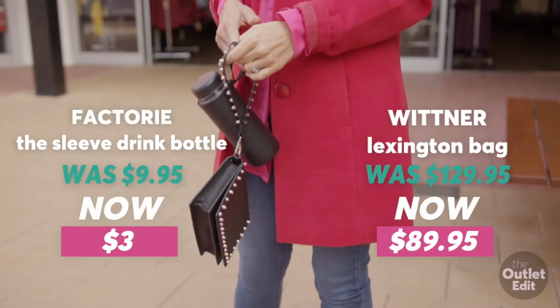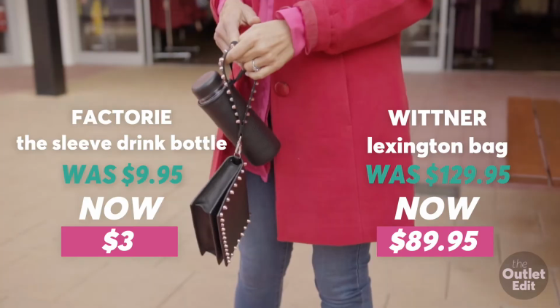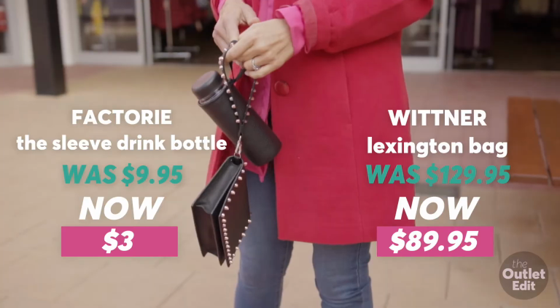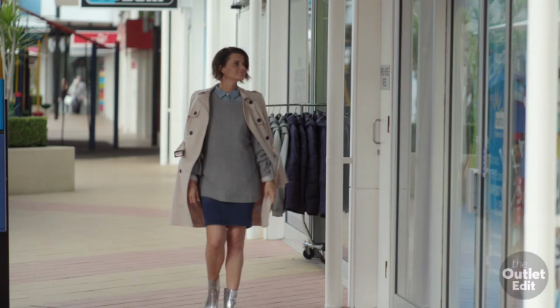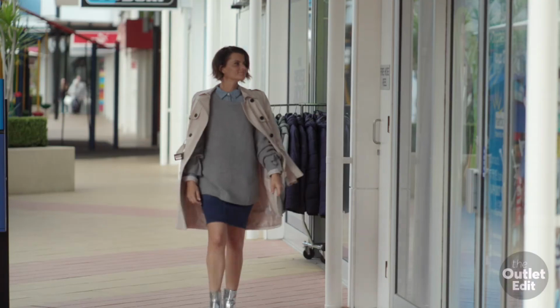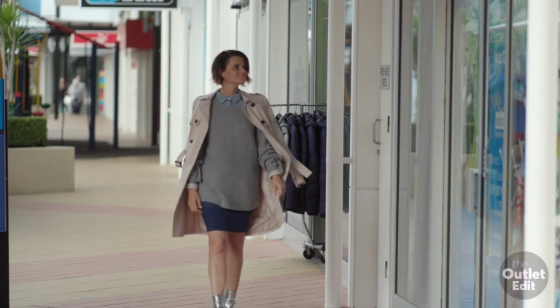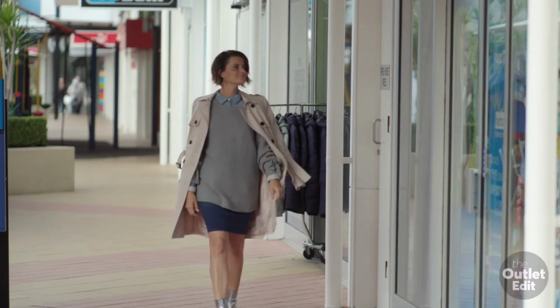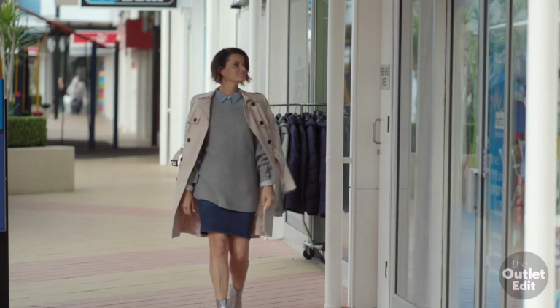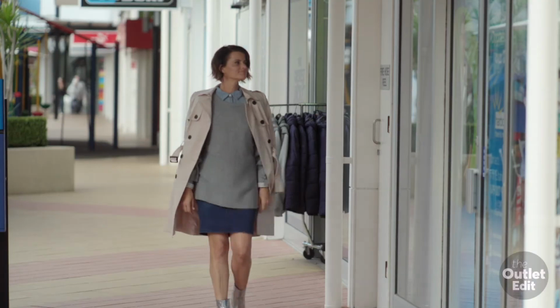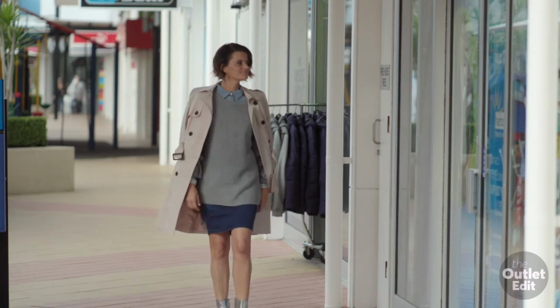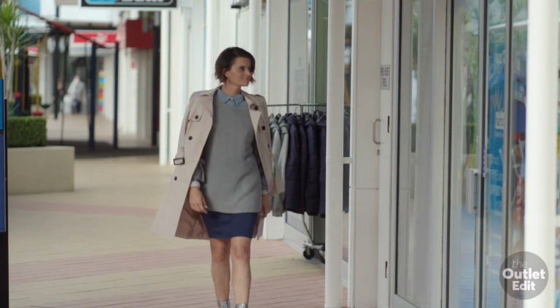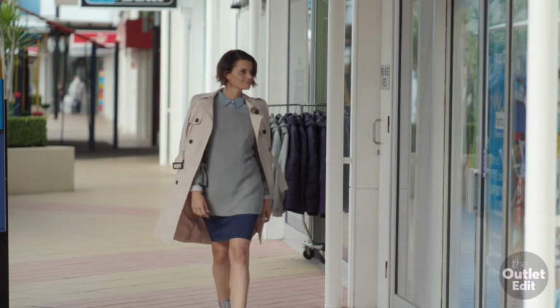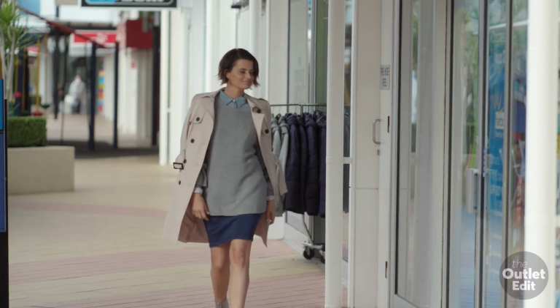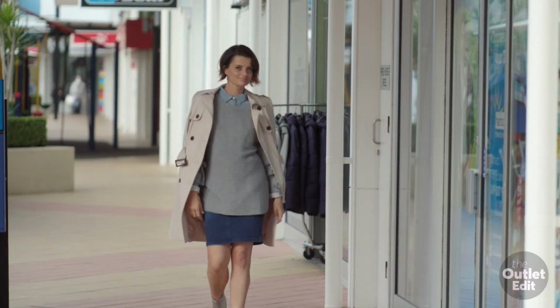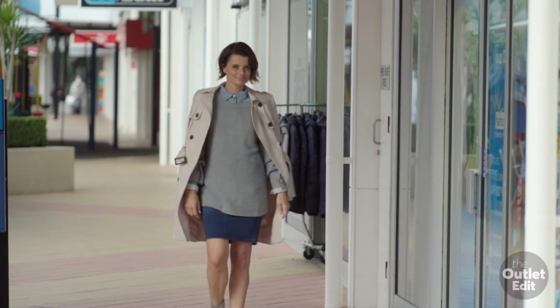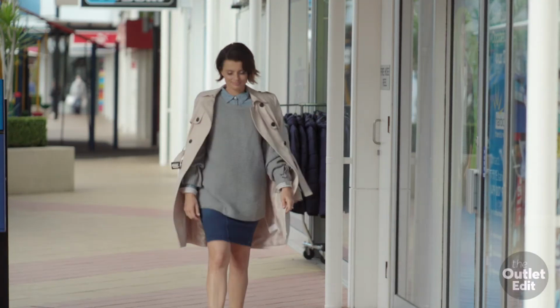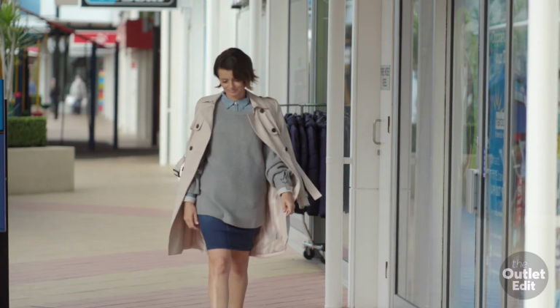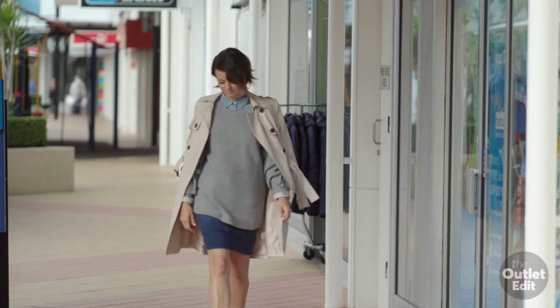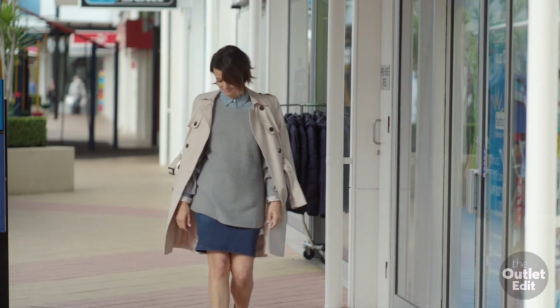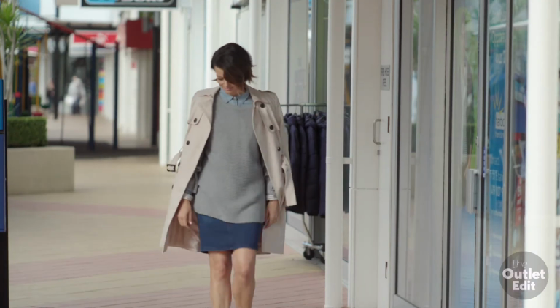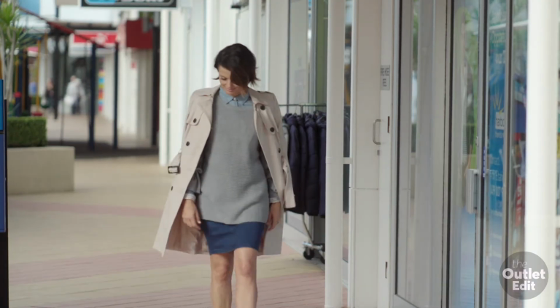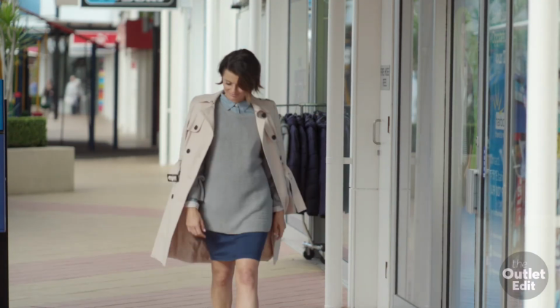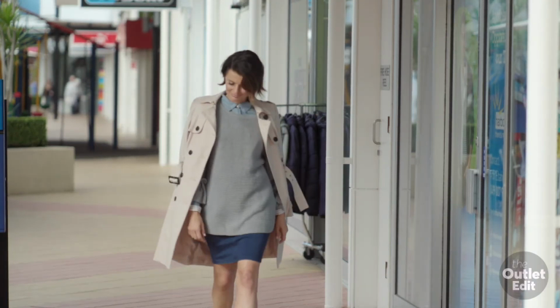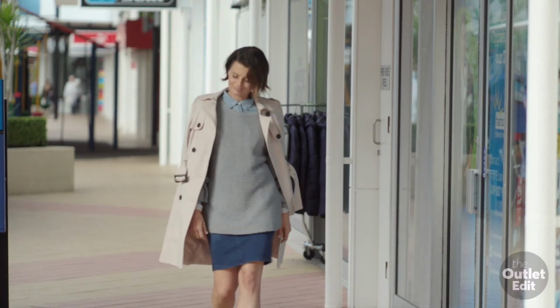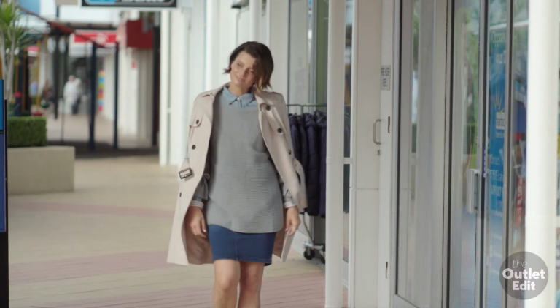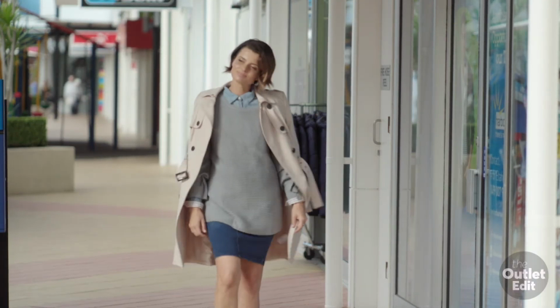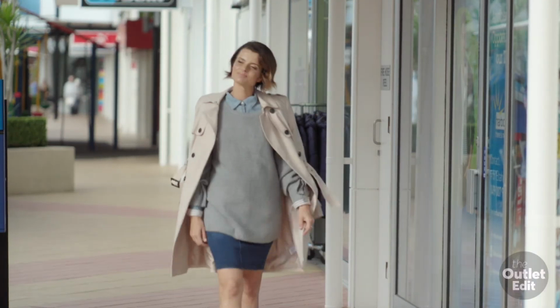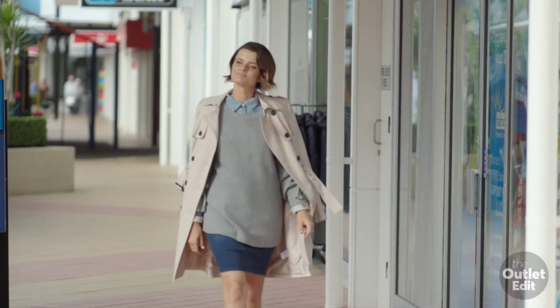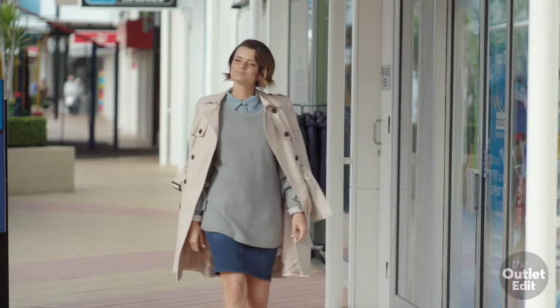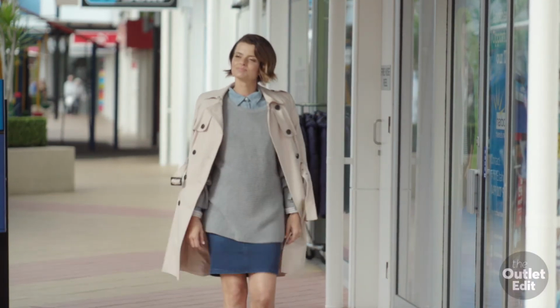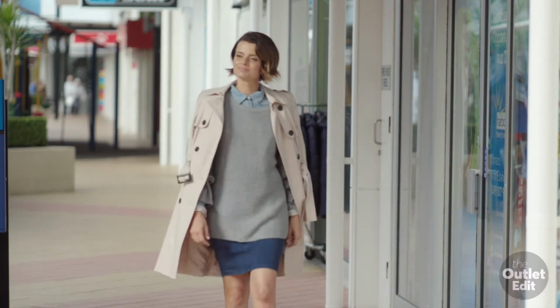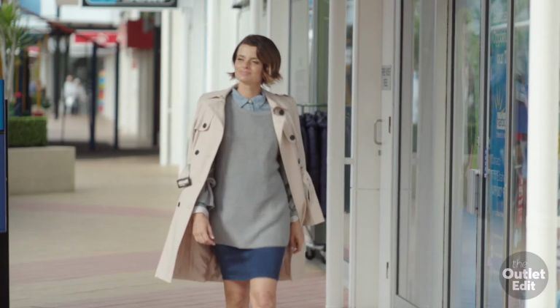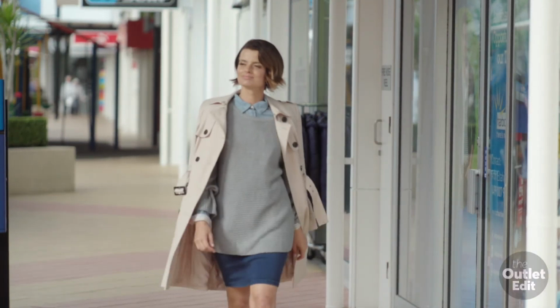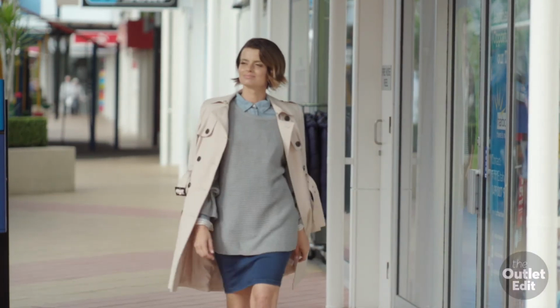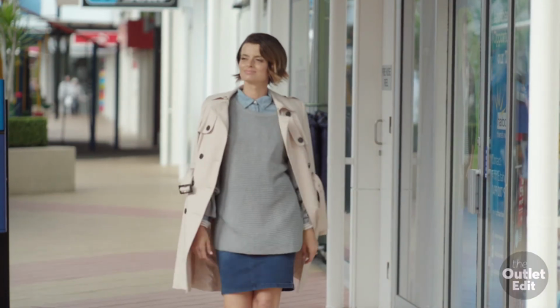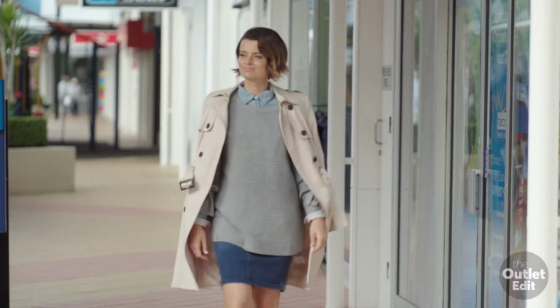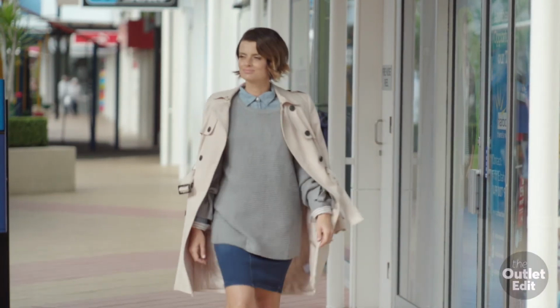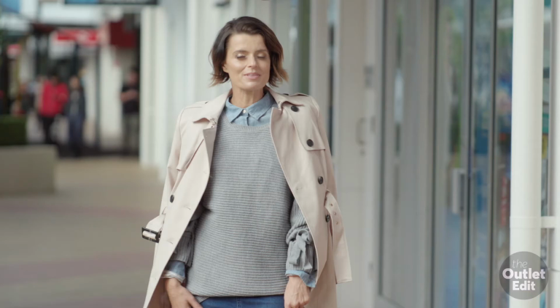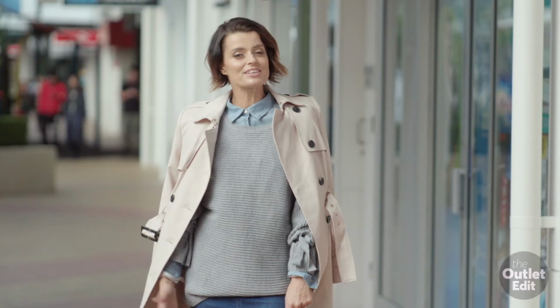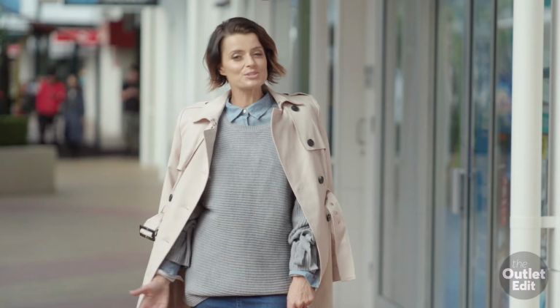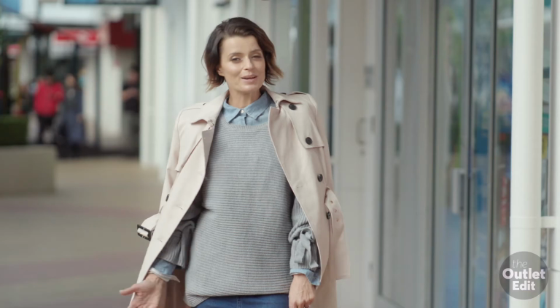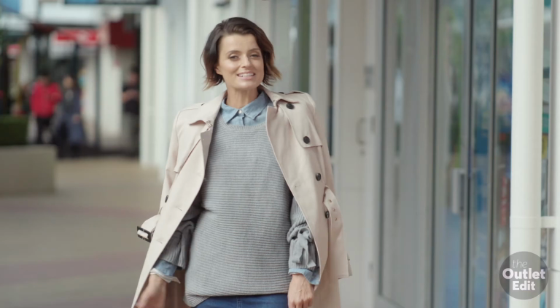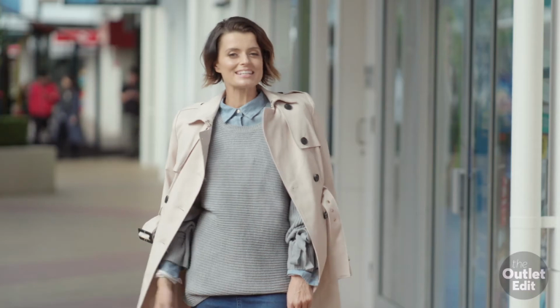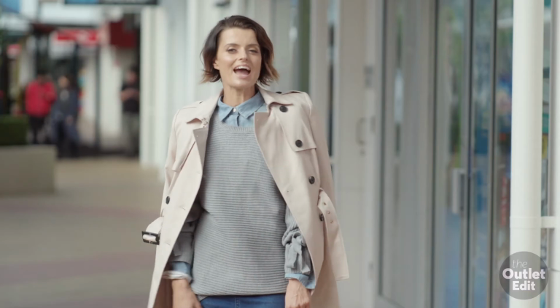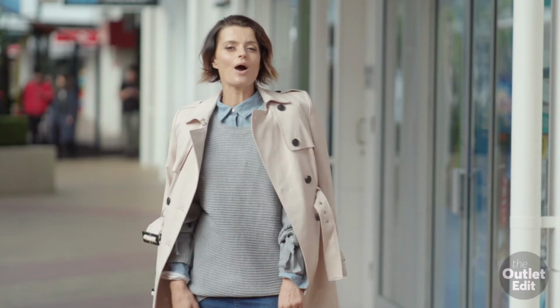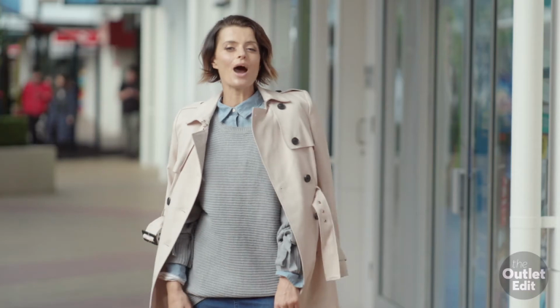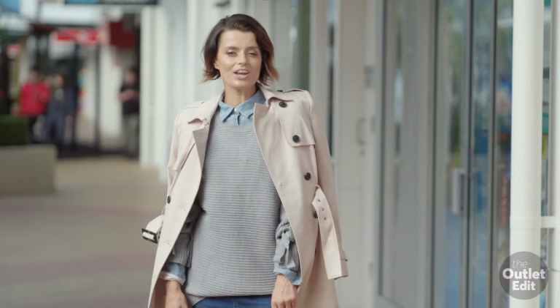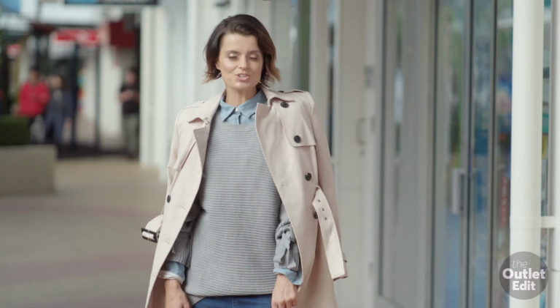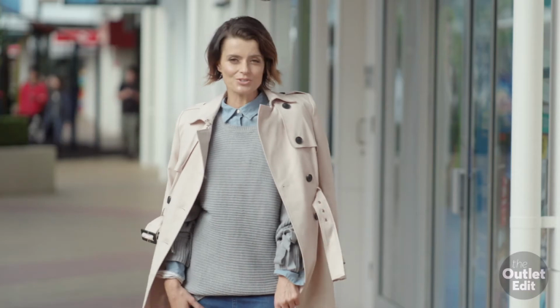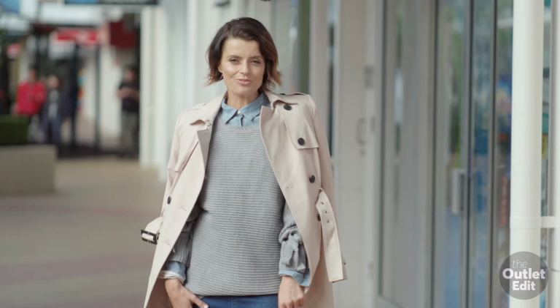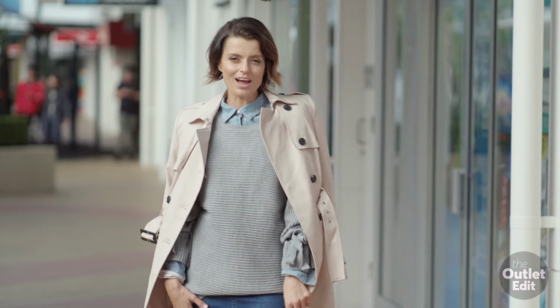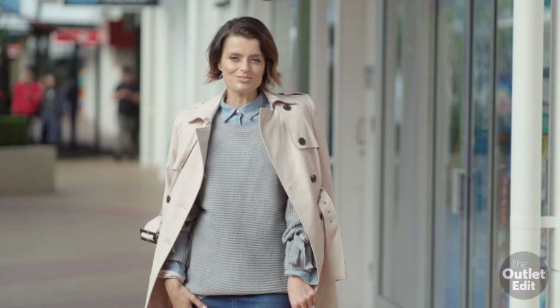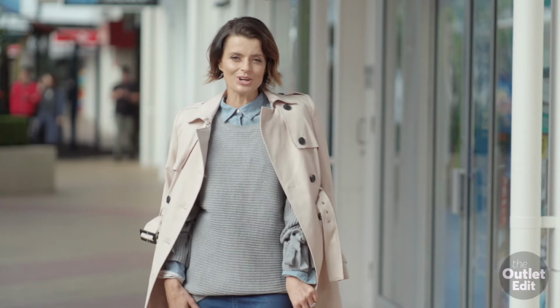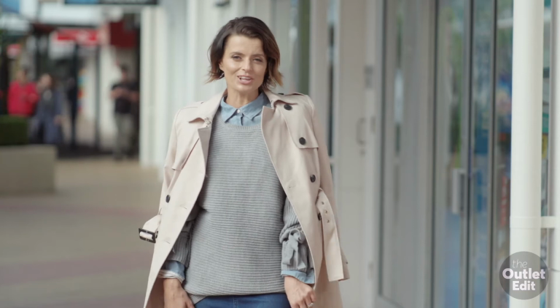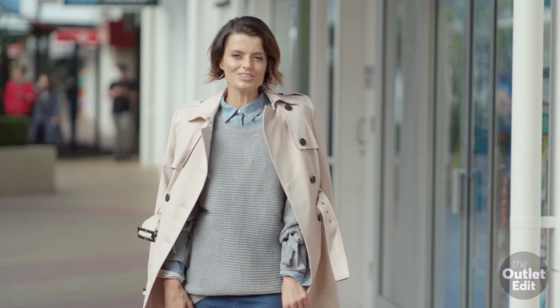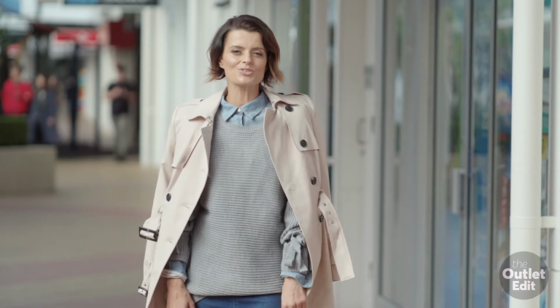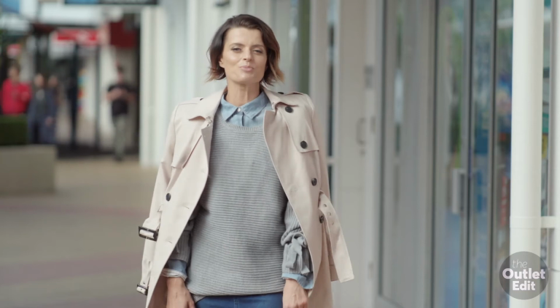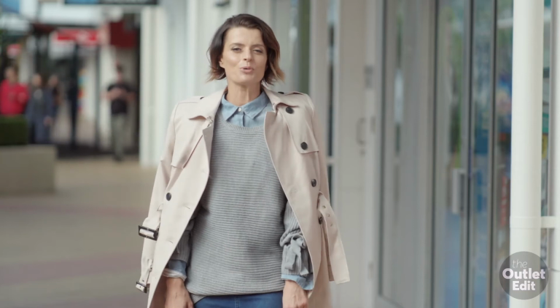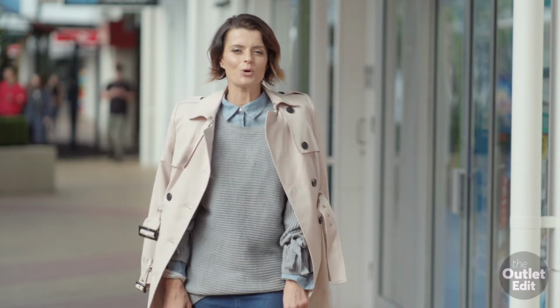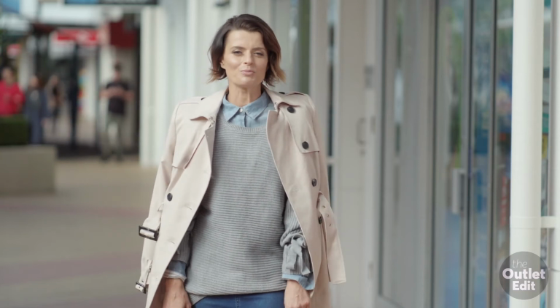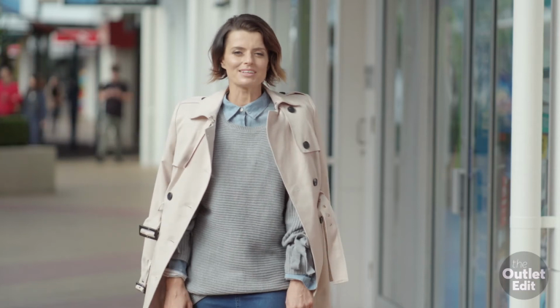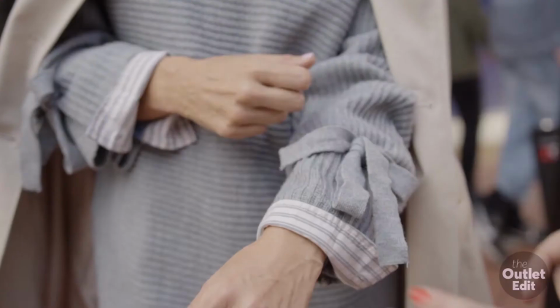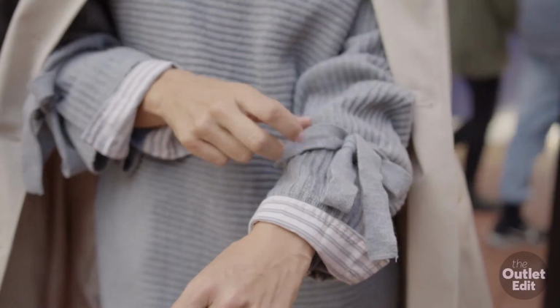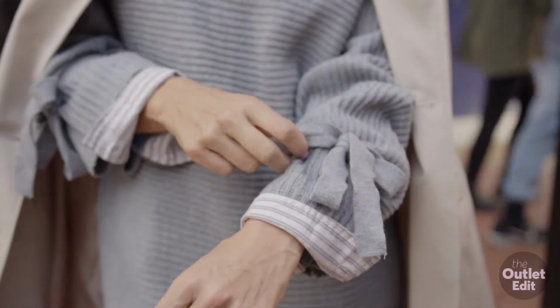A classic linen trench coat is an essential for every wardrobe. This one is now $105 from Portman's.